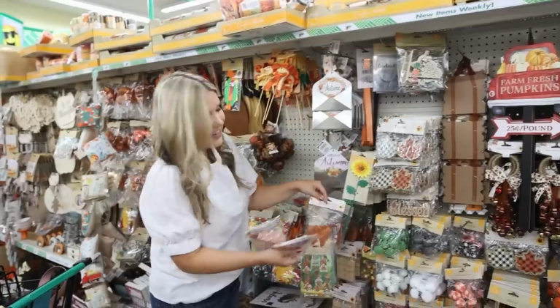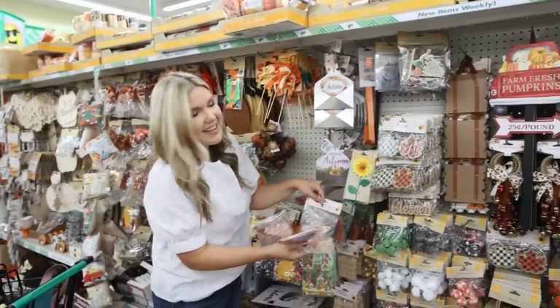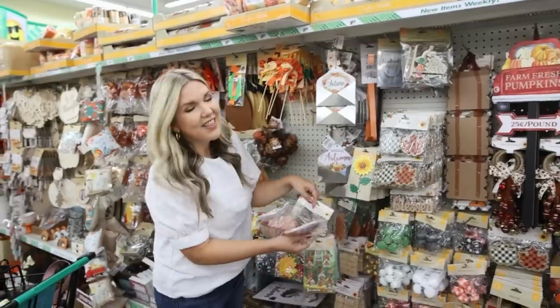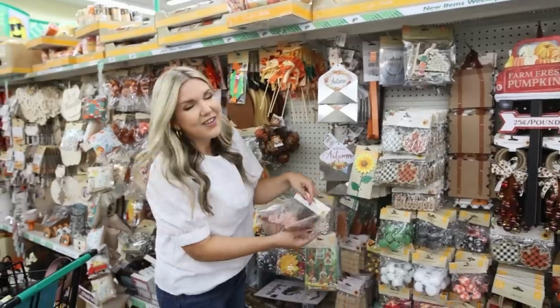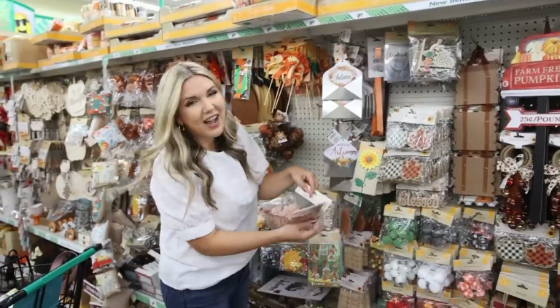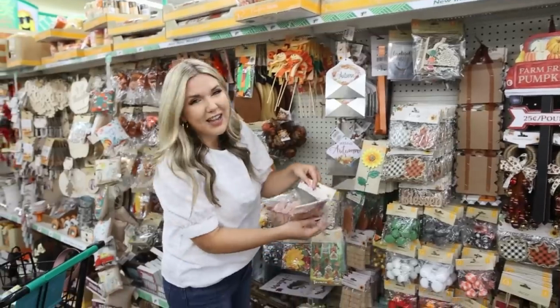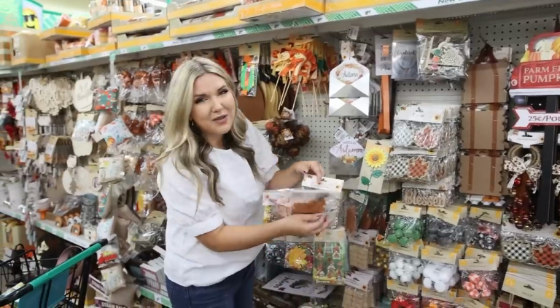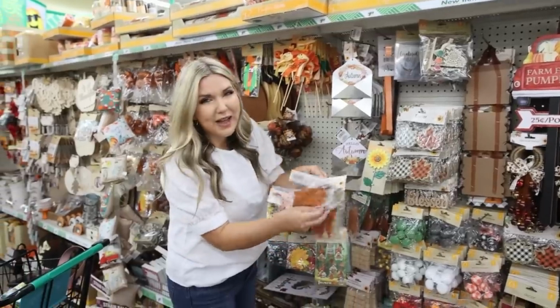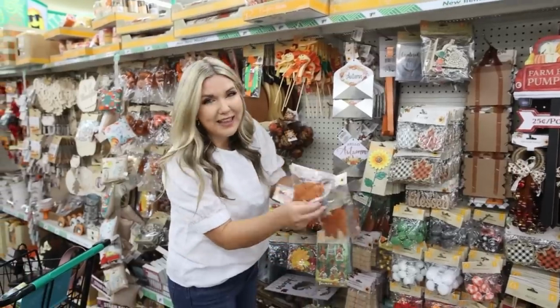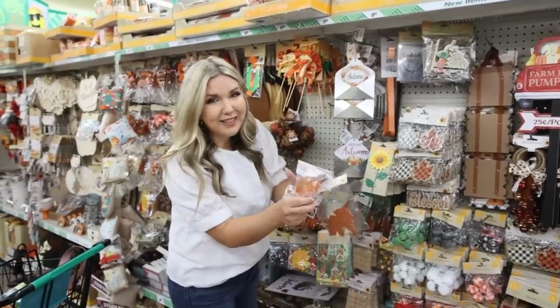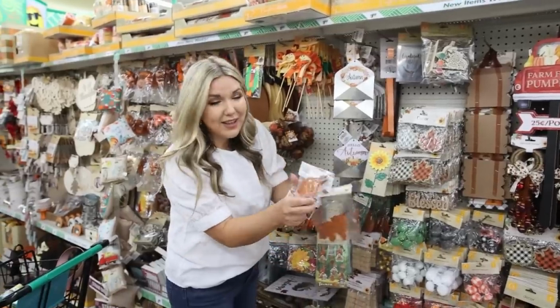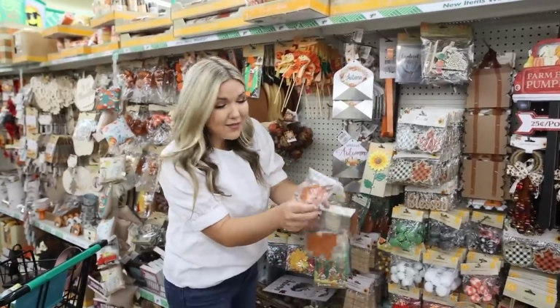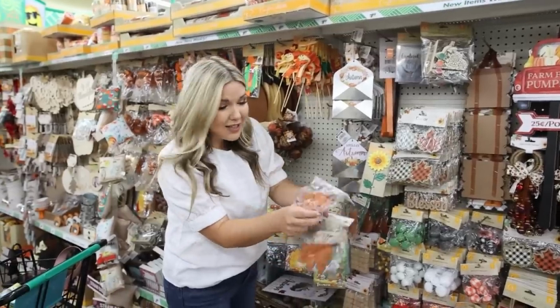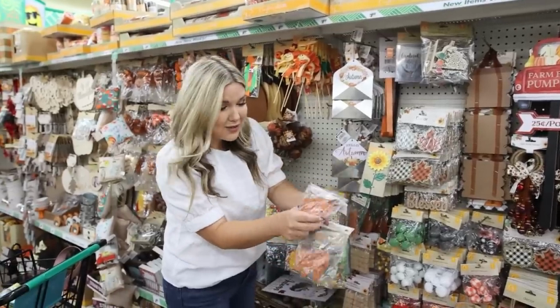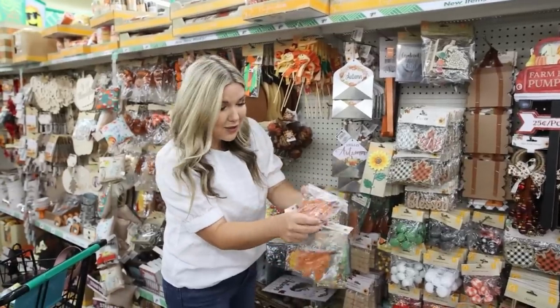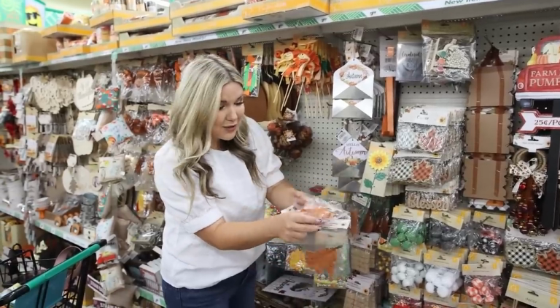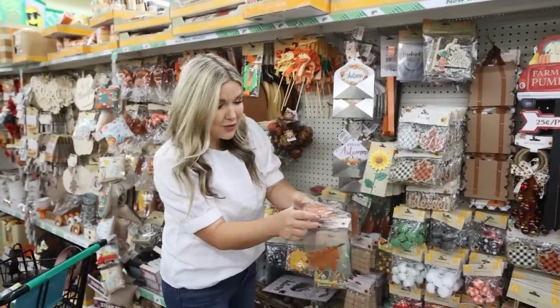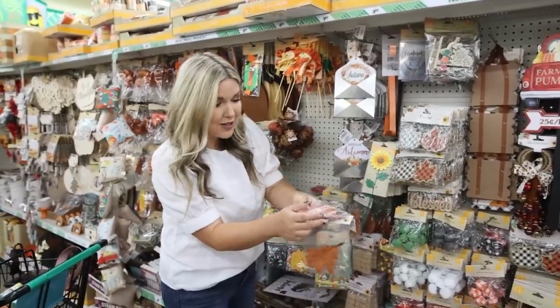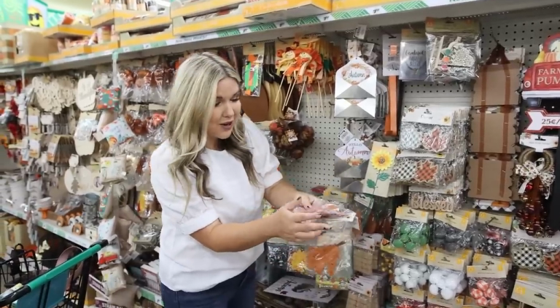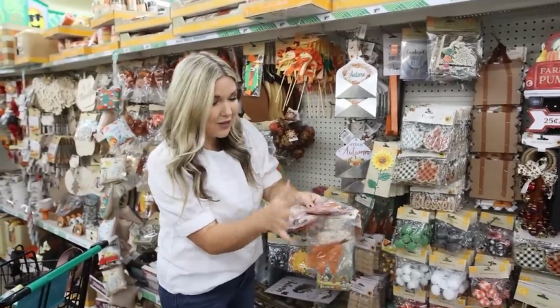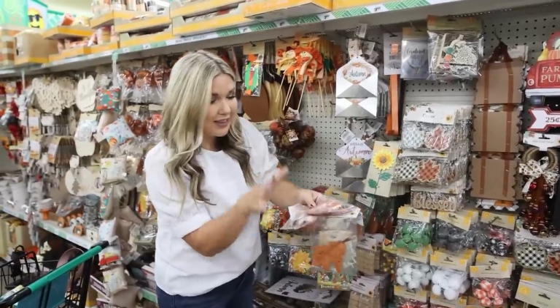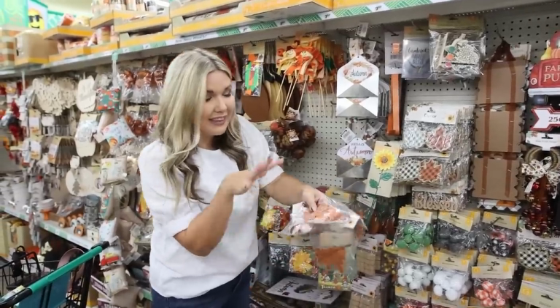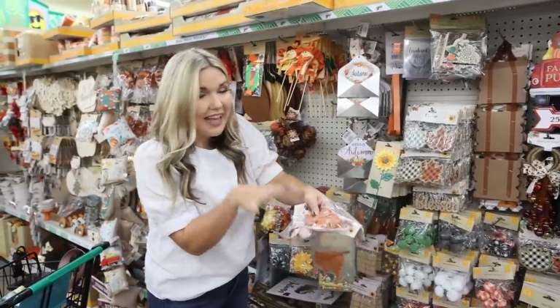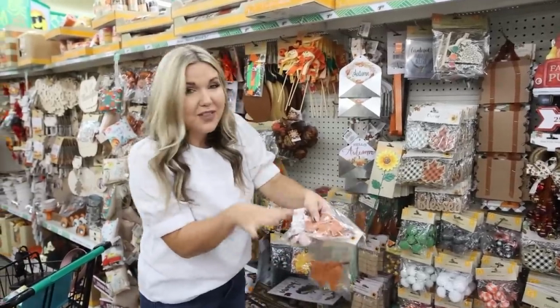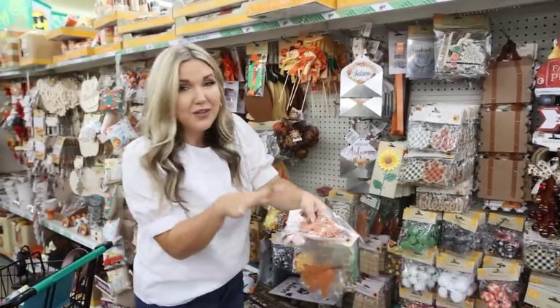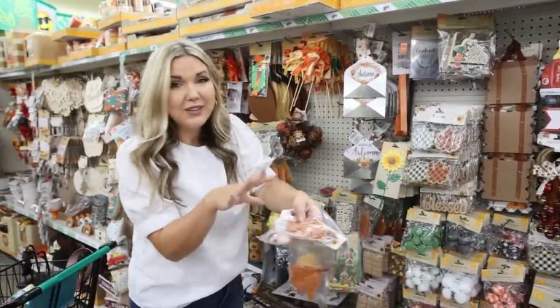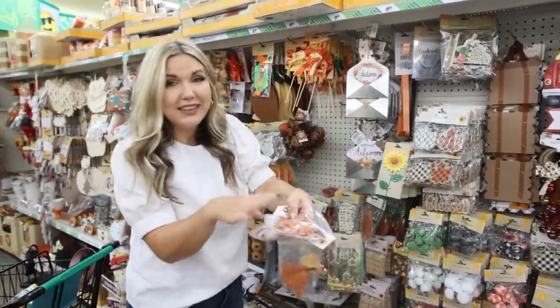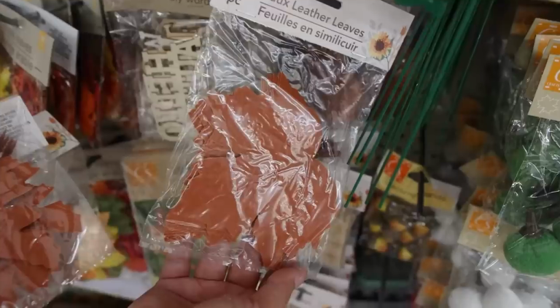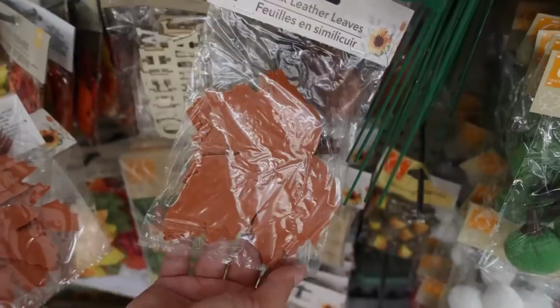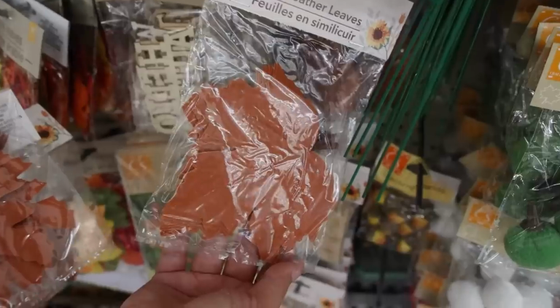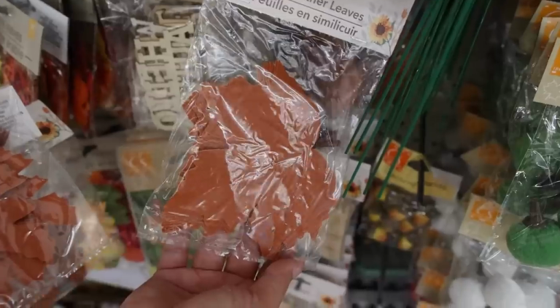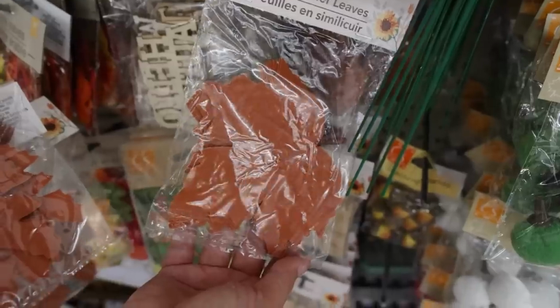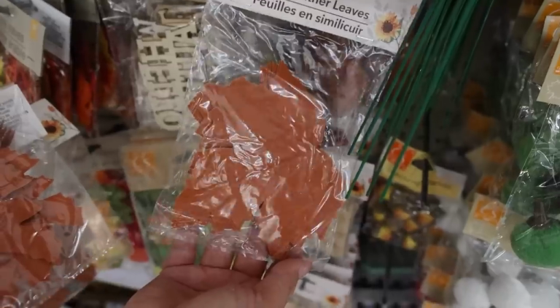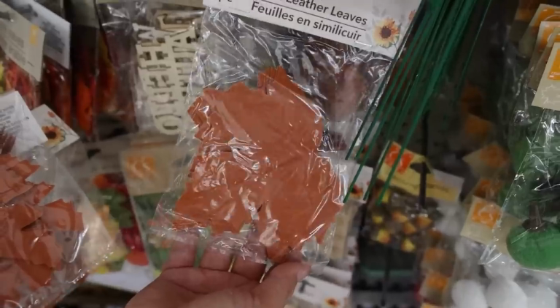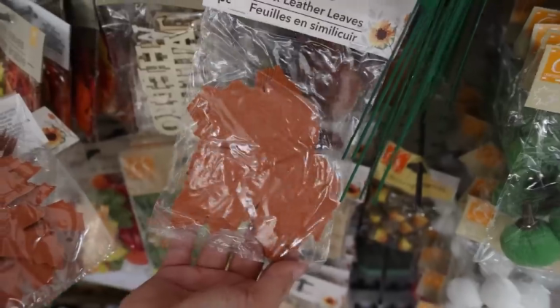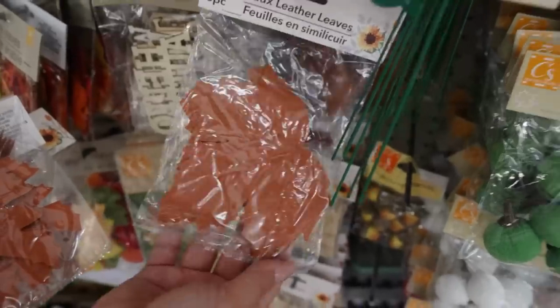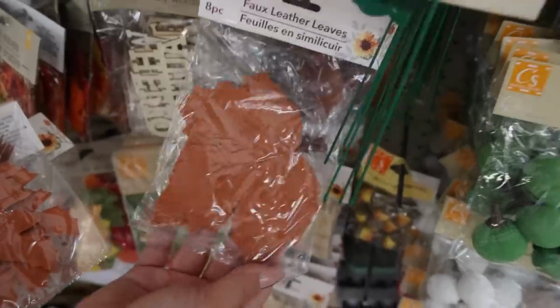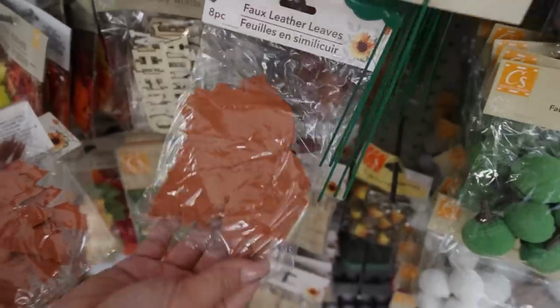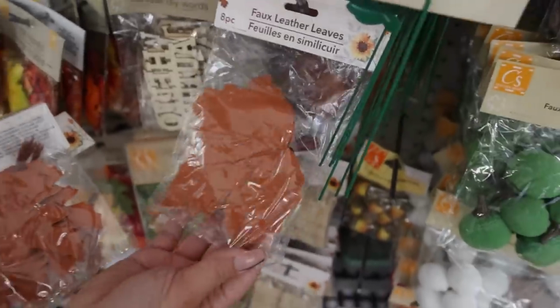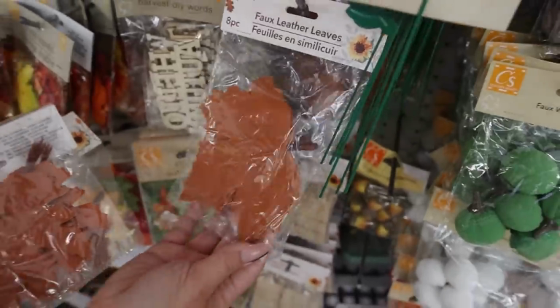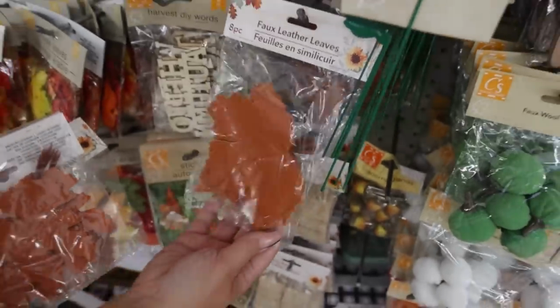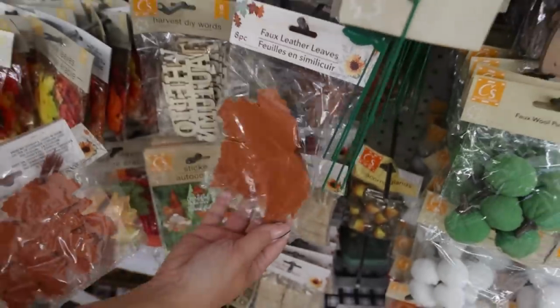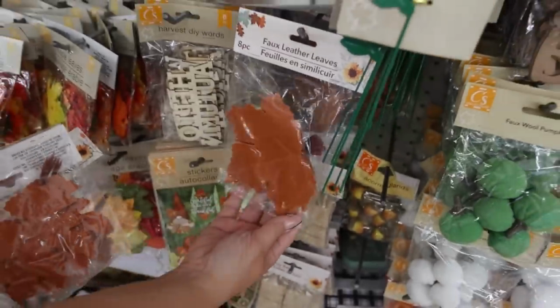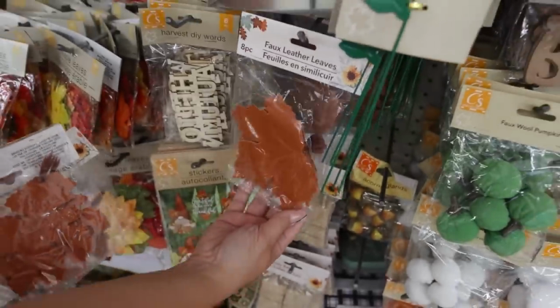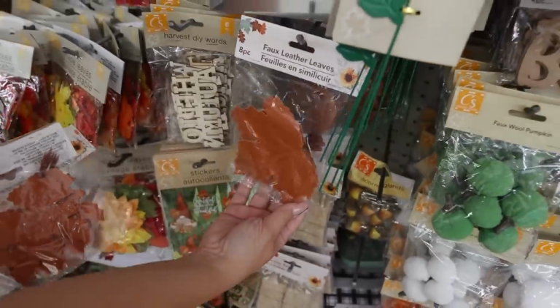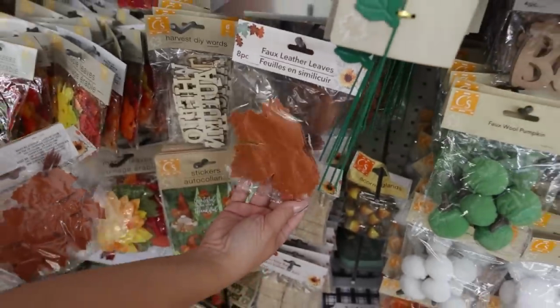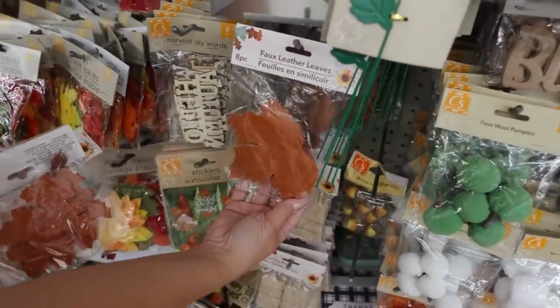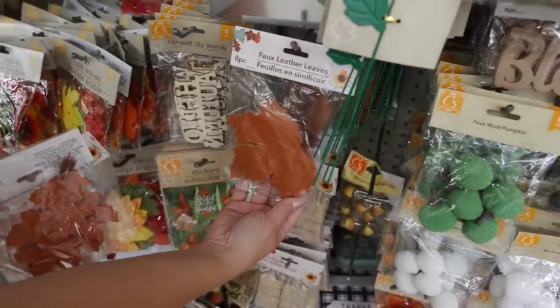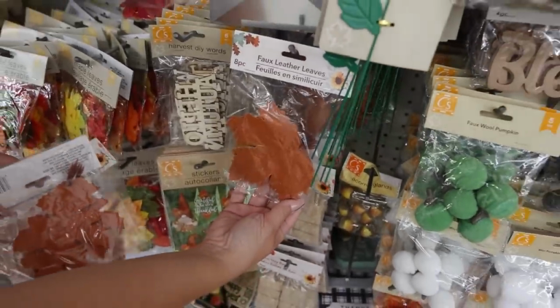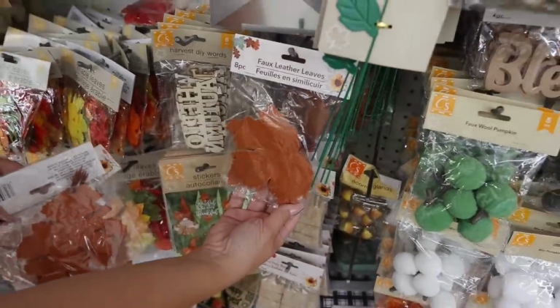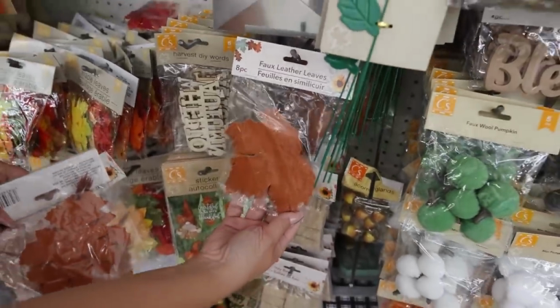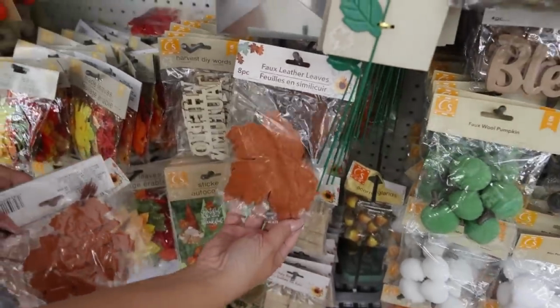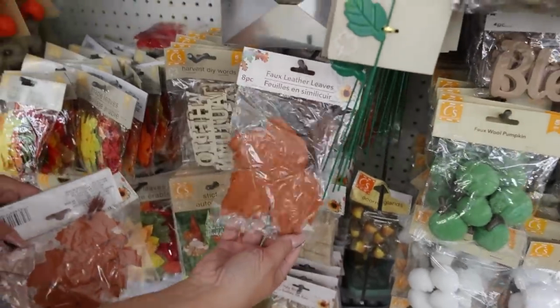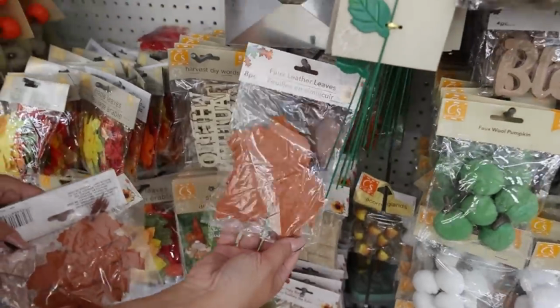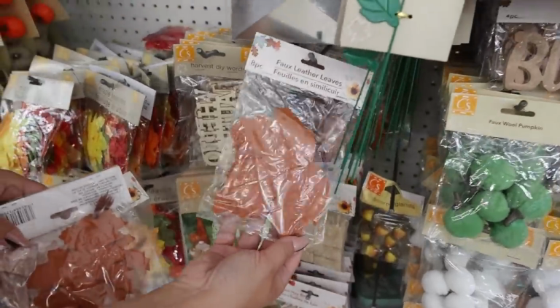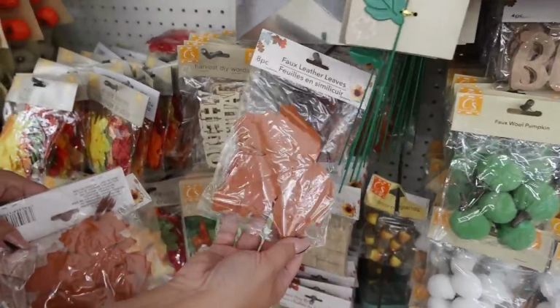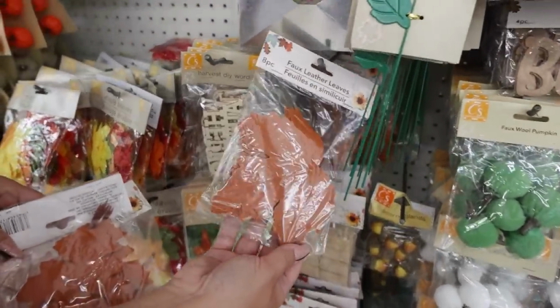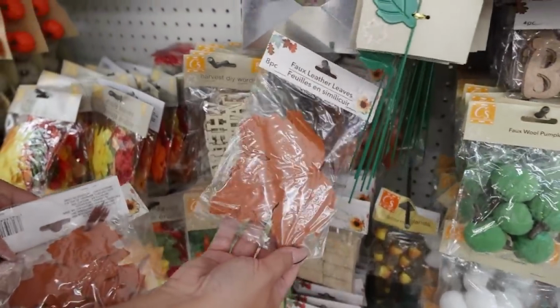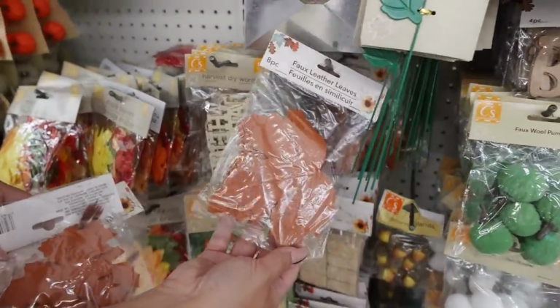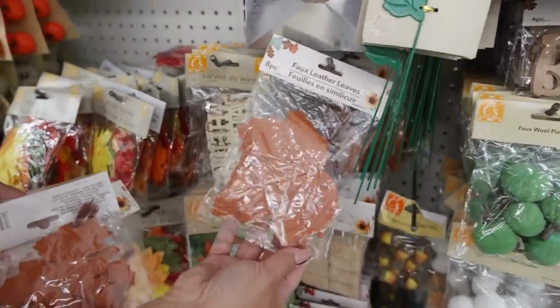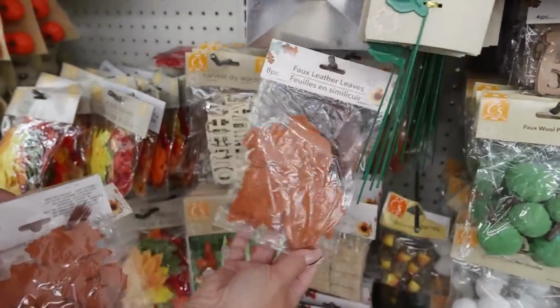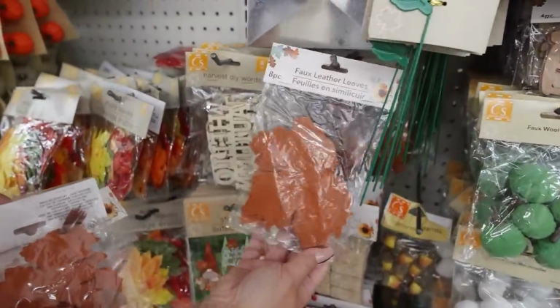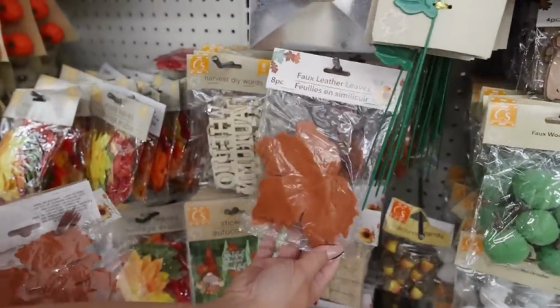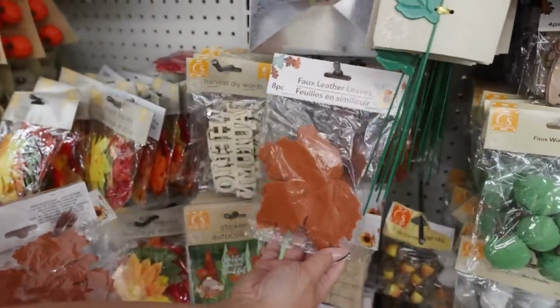Another item I love at Dollar Tree are the leather leaves. These are perfect in DIYs or just sitting out with your greenery.